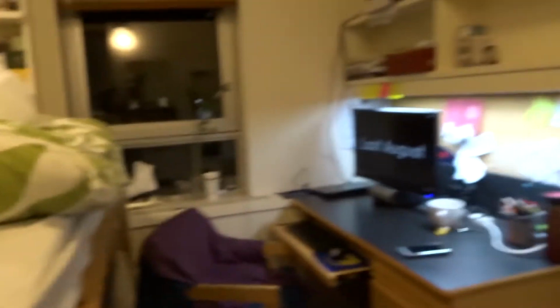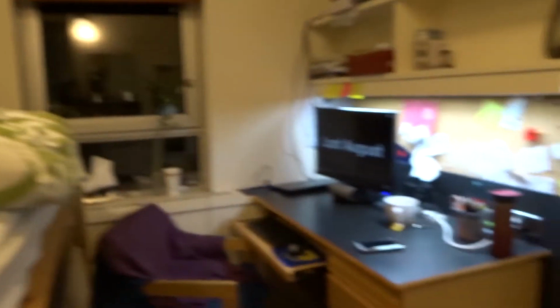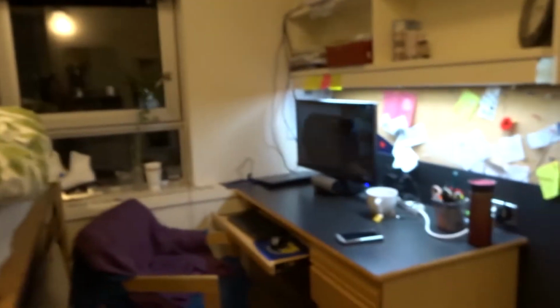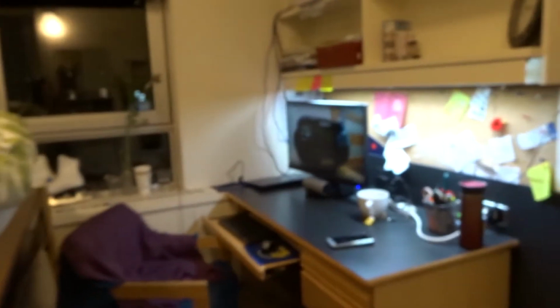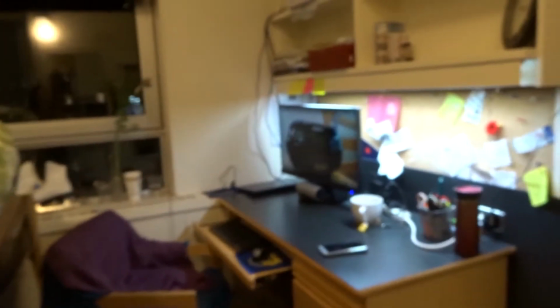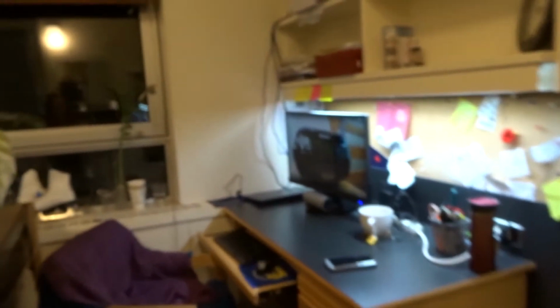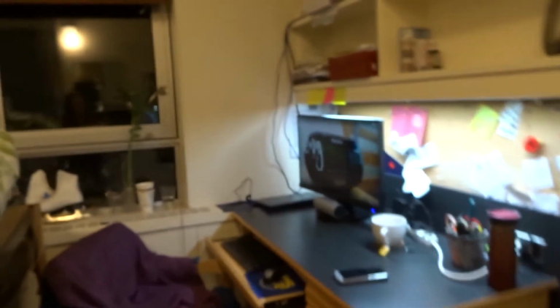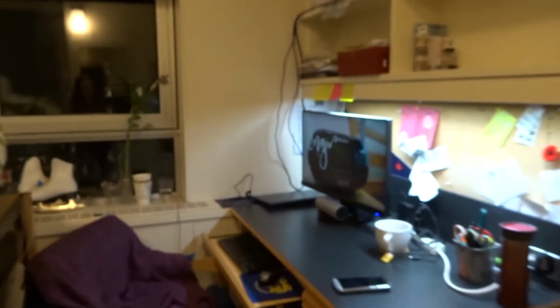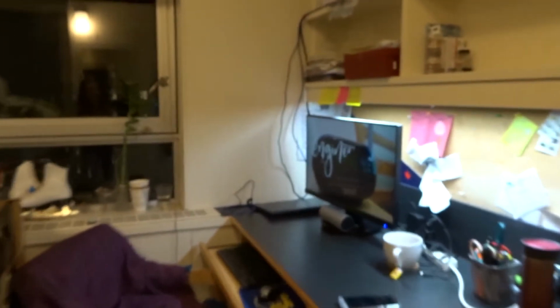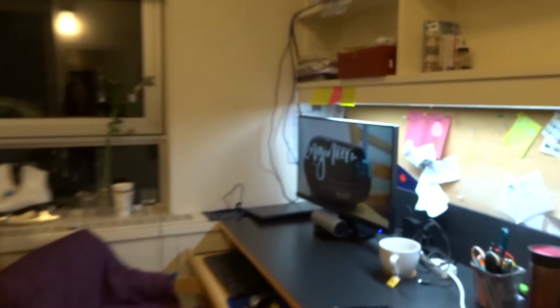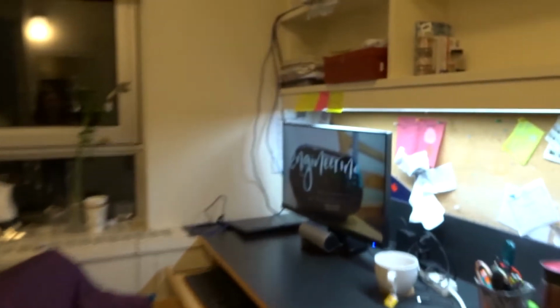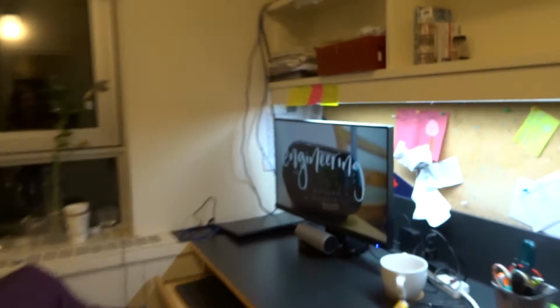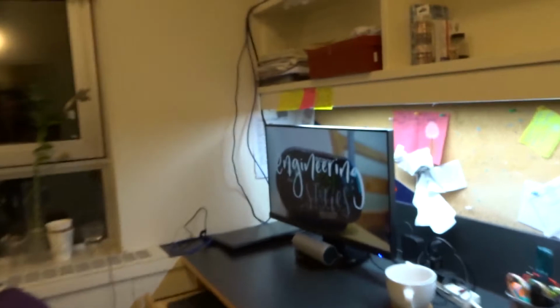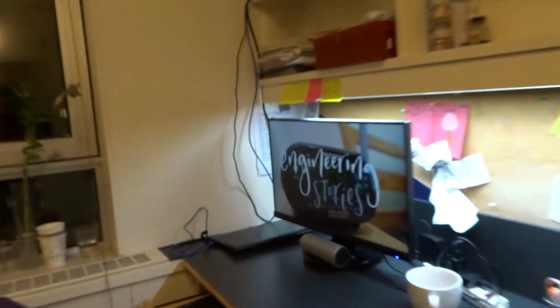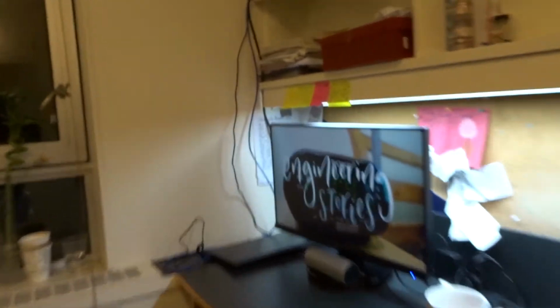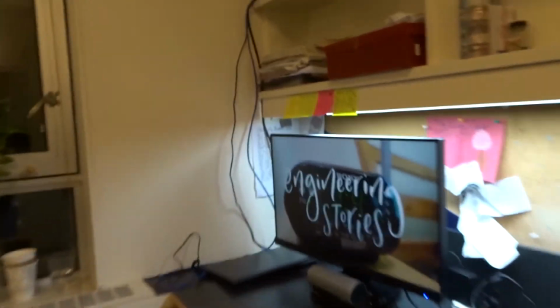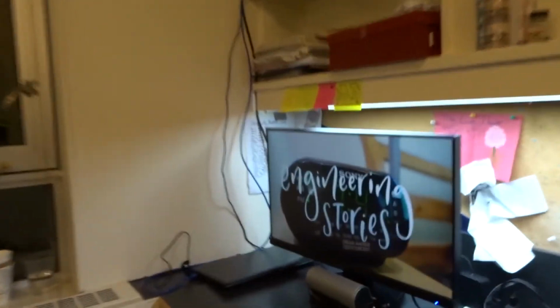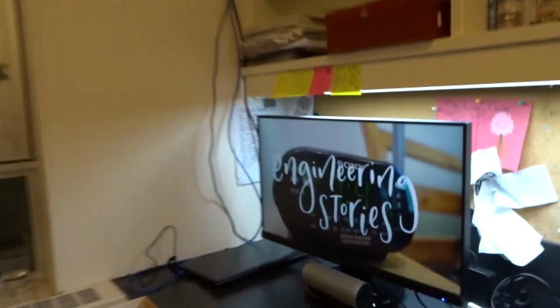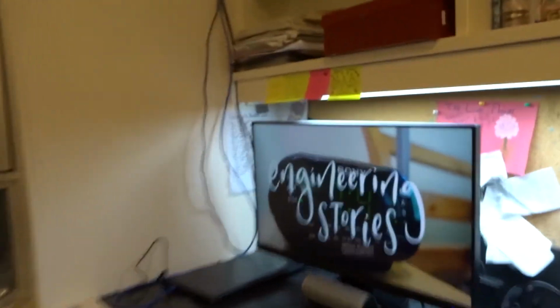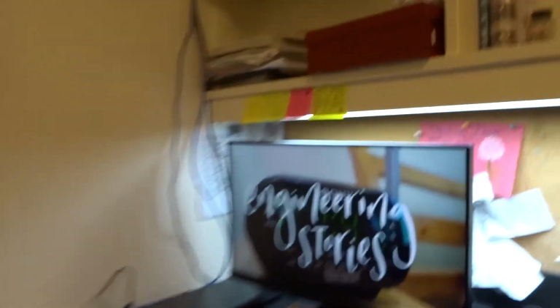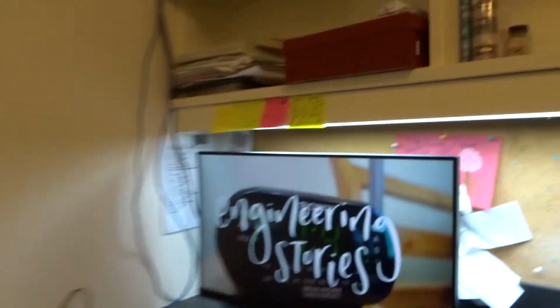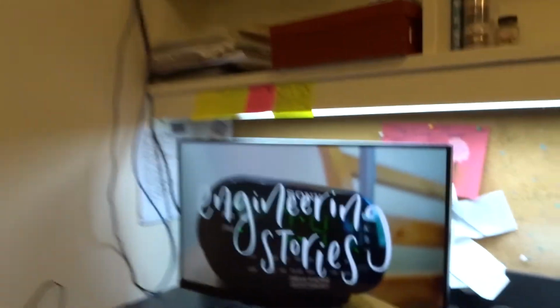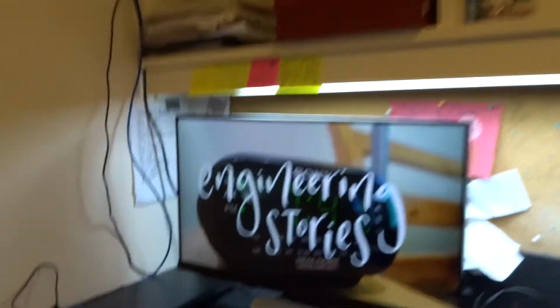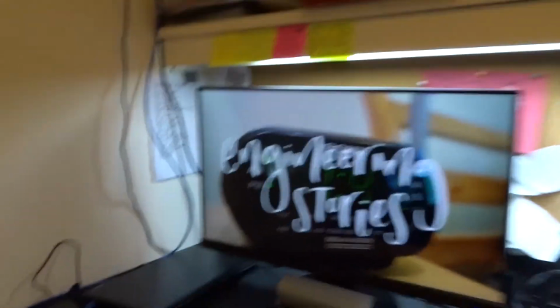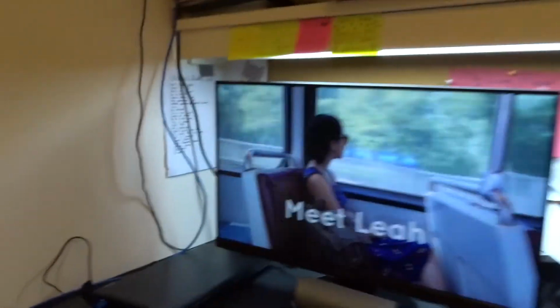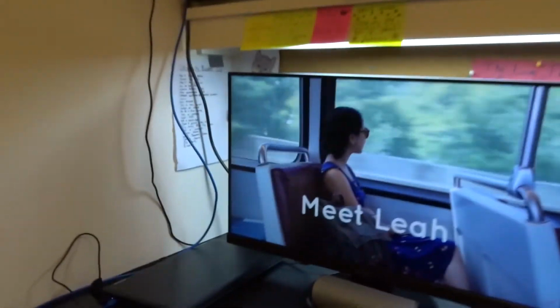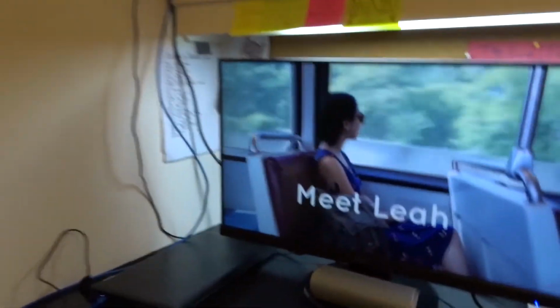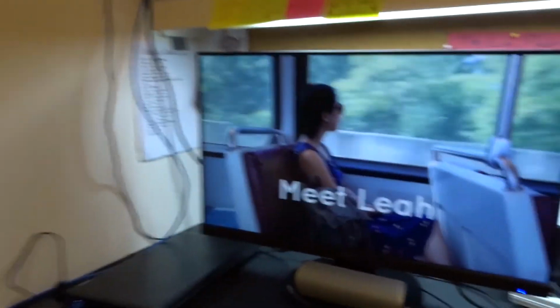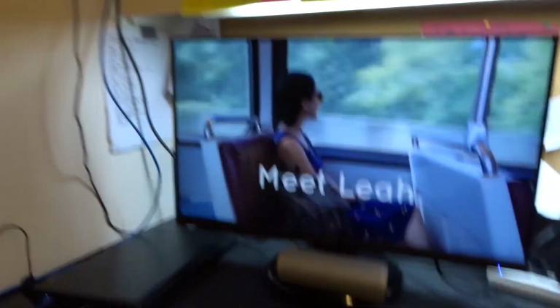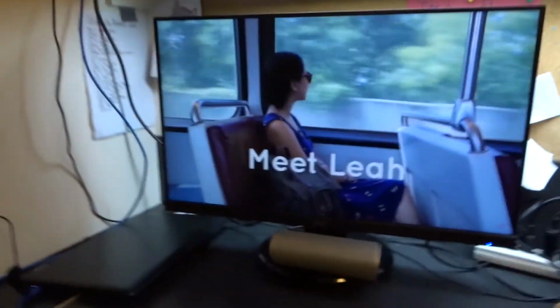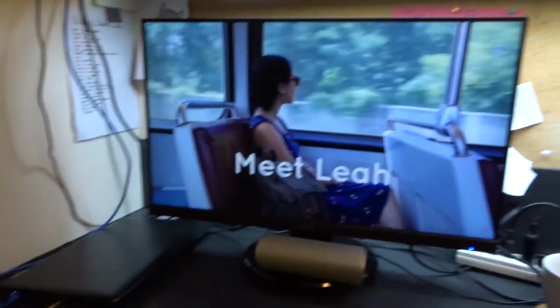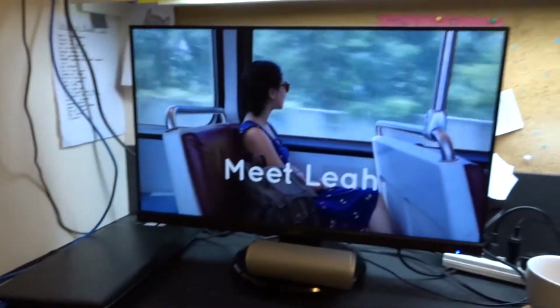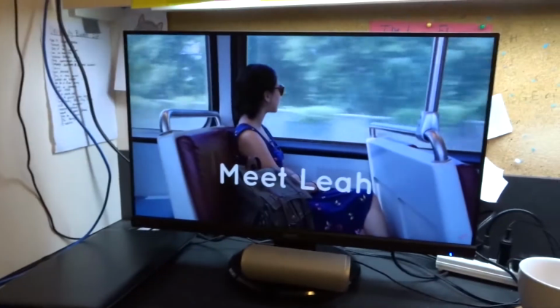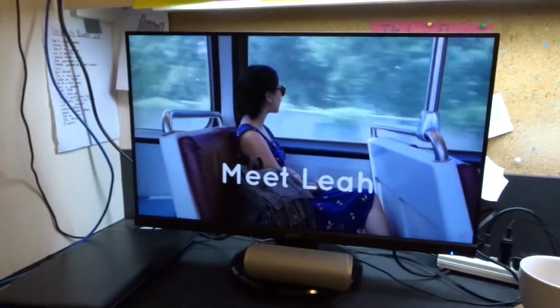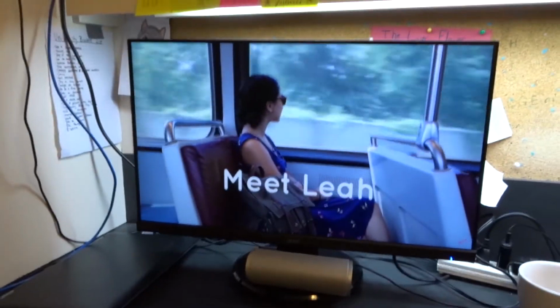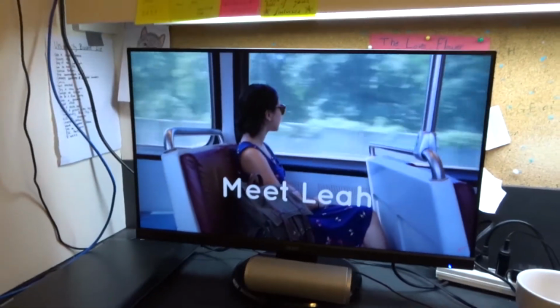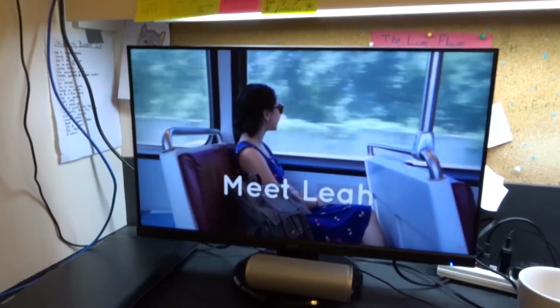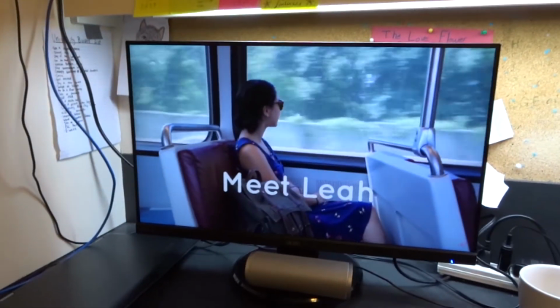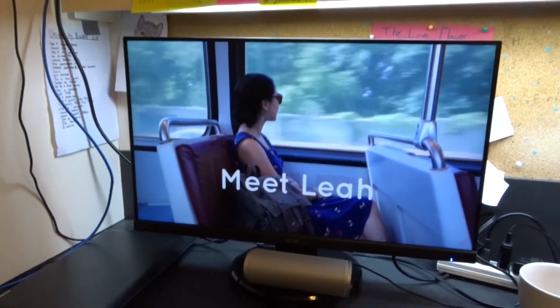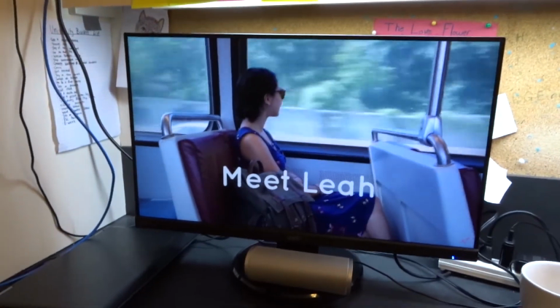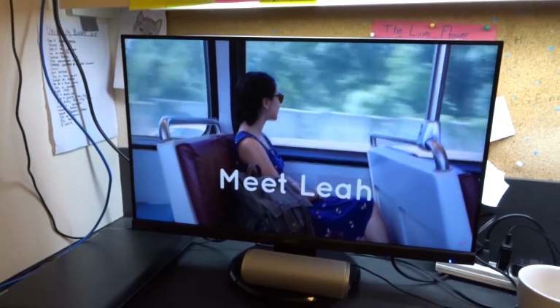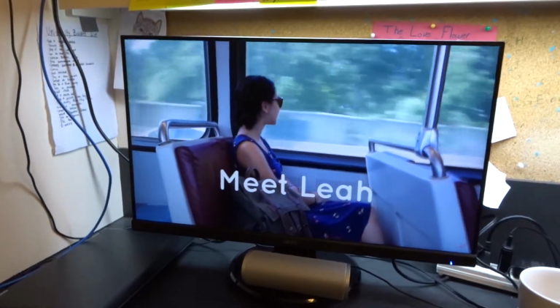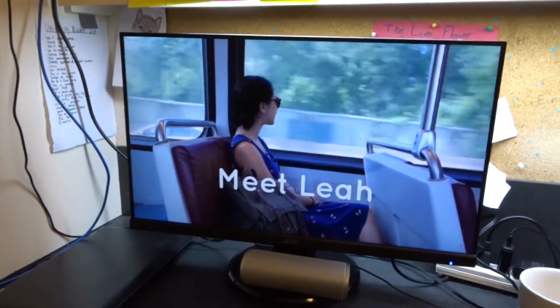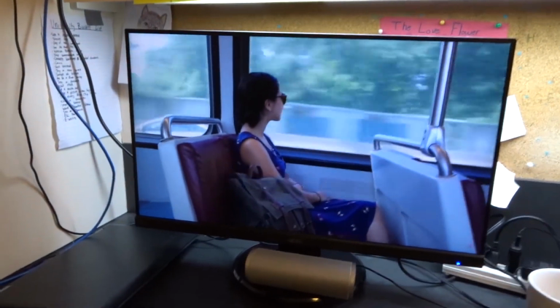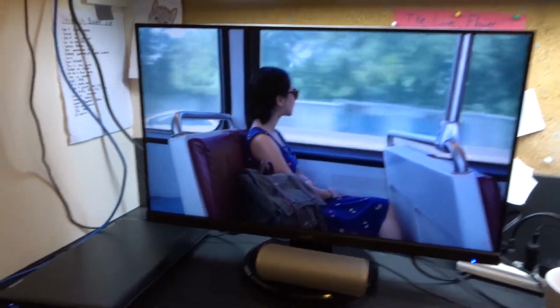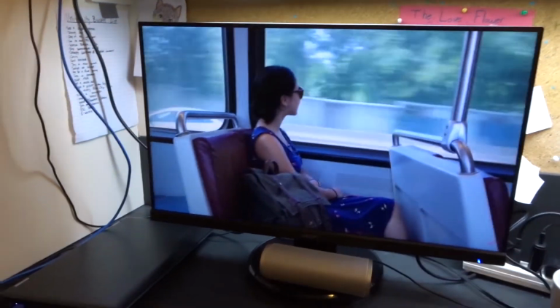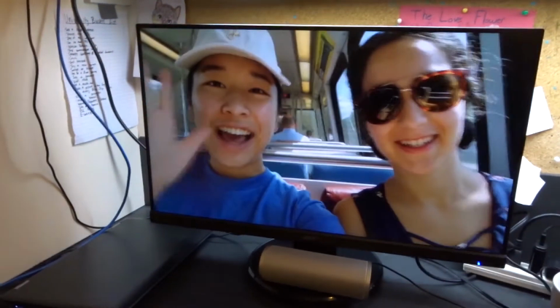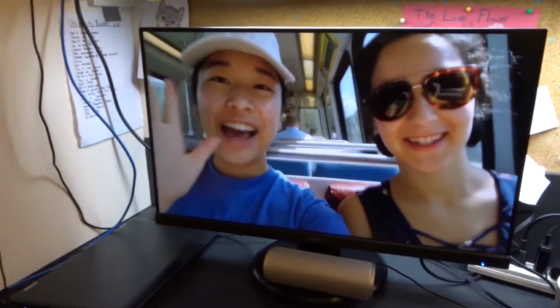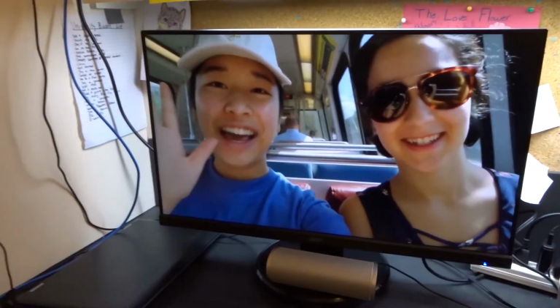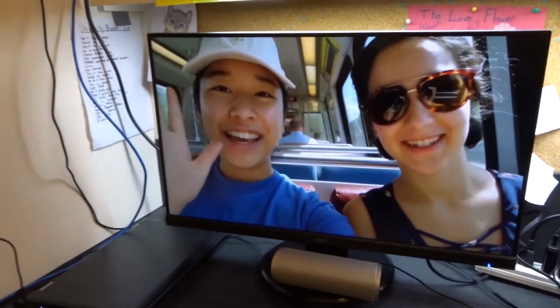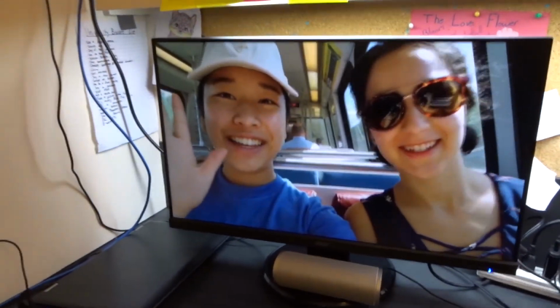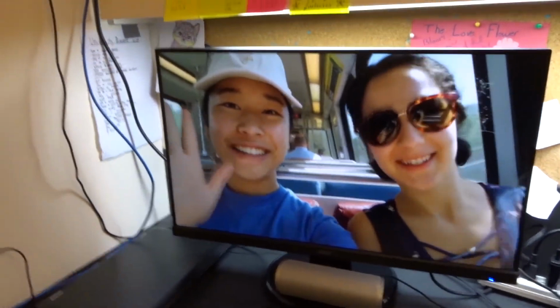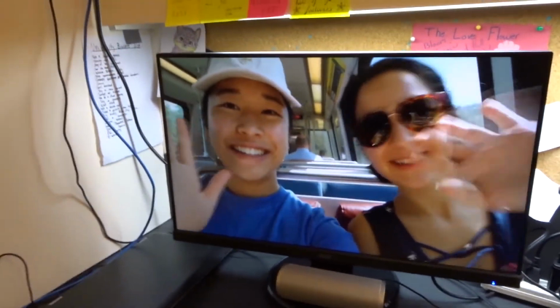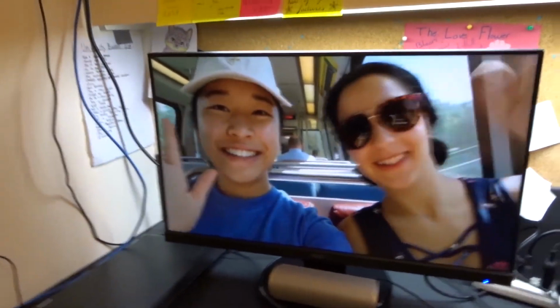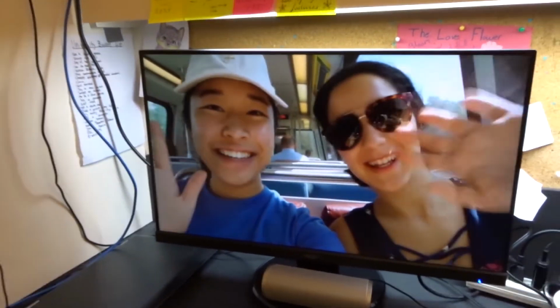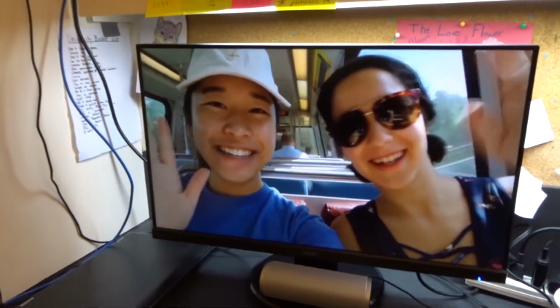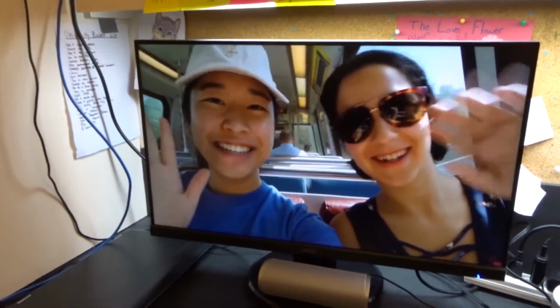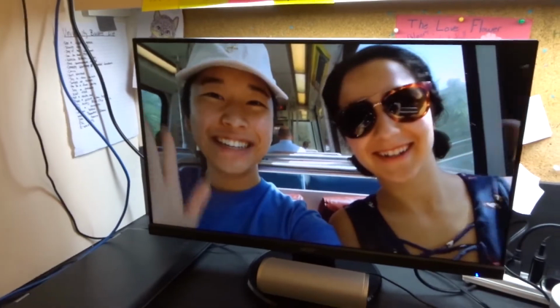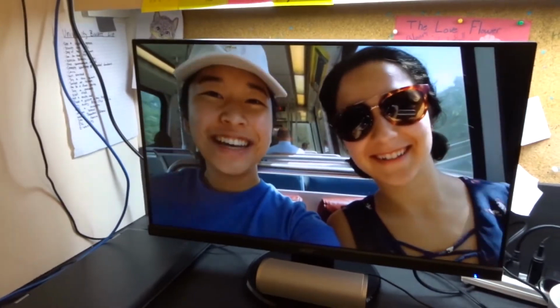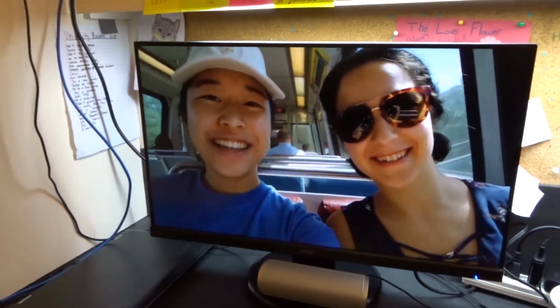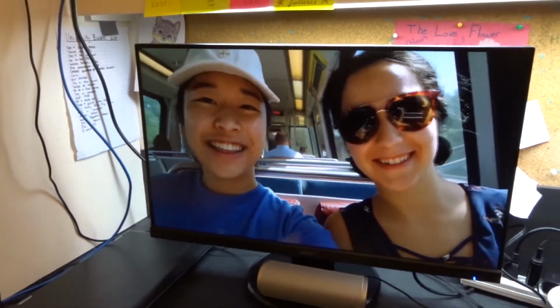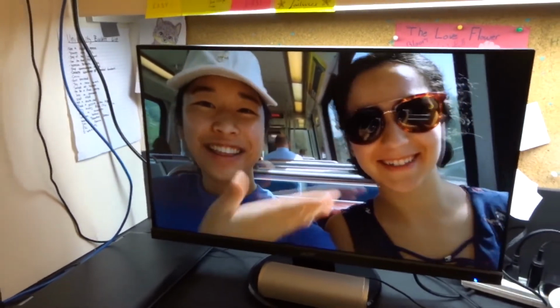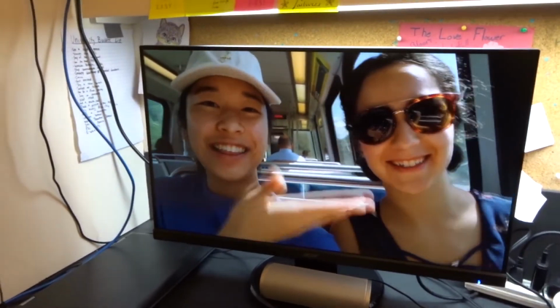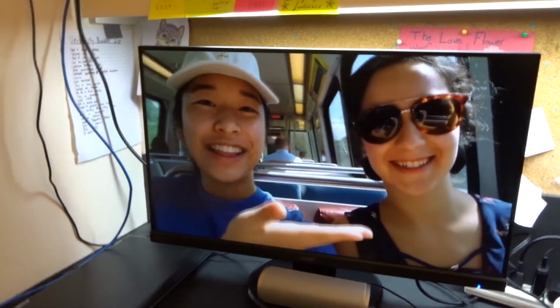Filling your space with a large monitor that plugs into your laptop is great for homework and multitasking, but it also doubles as an awesome Netflix theater.